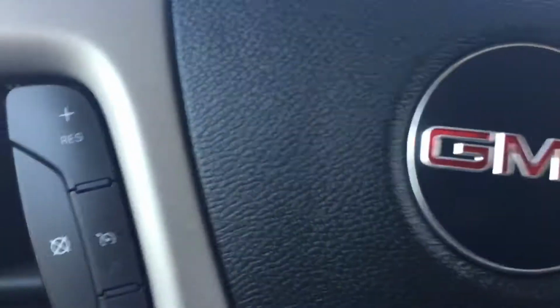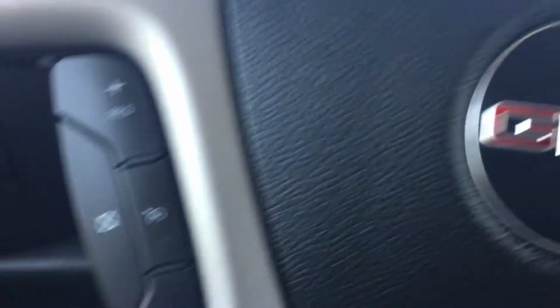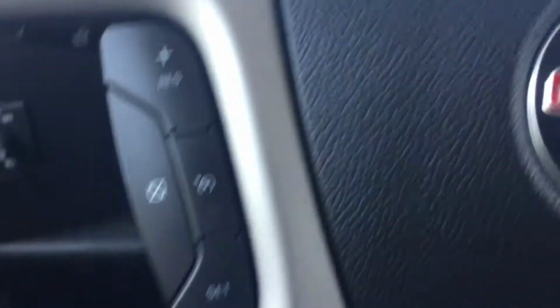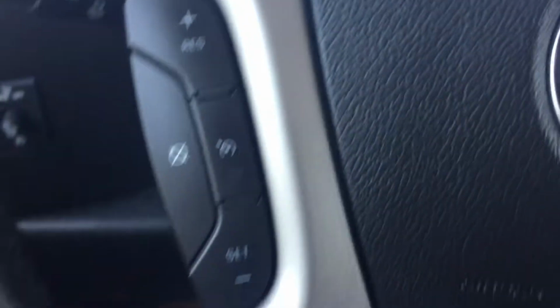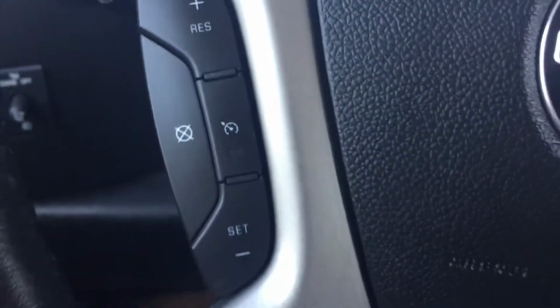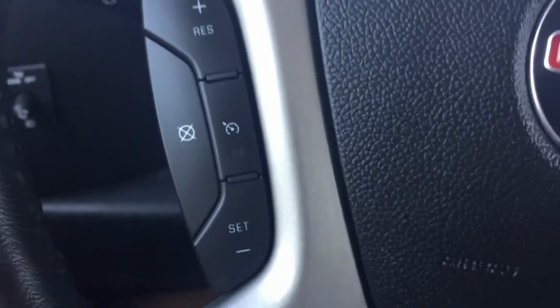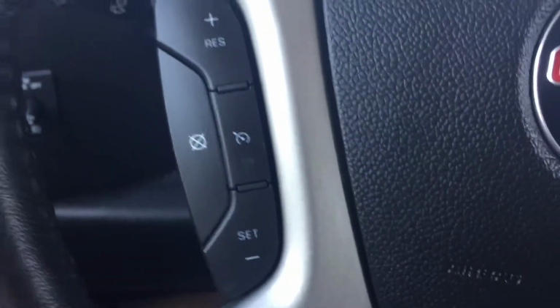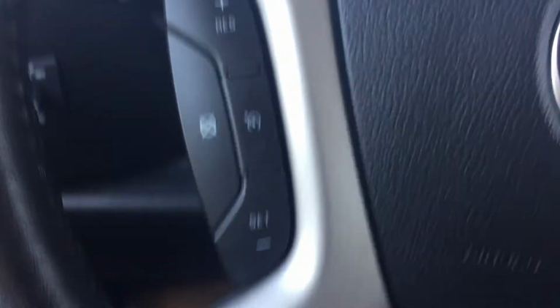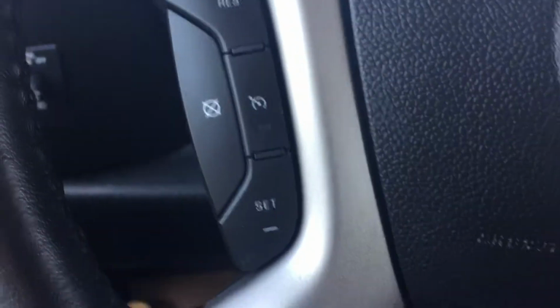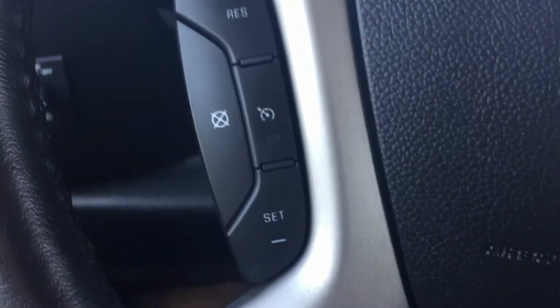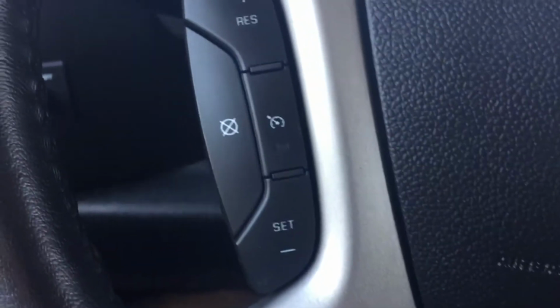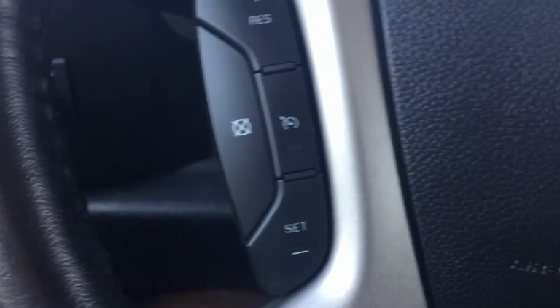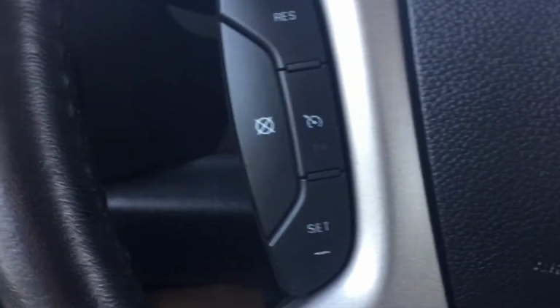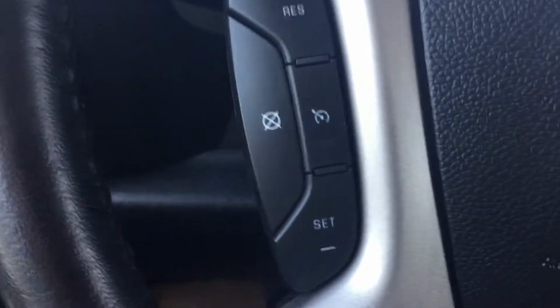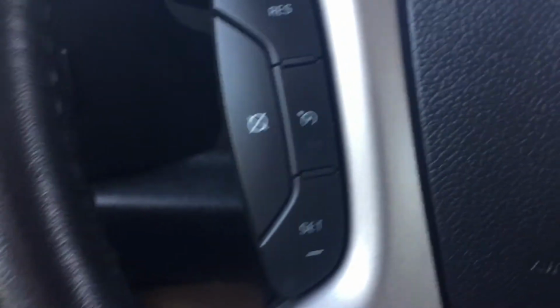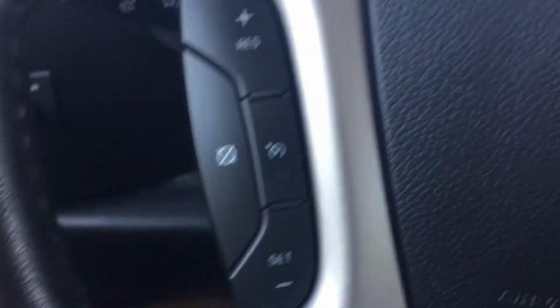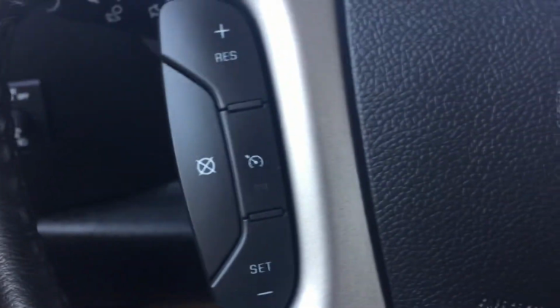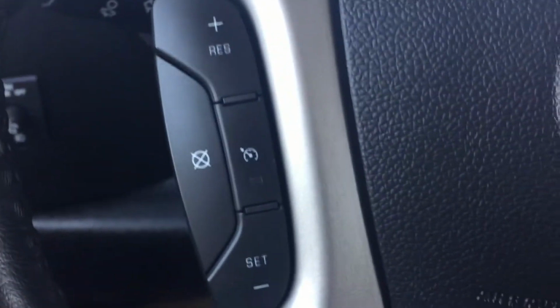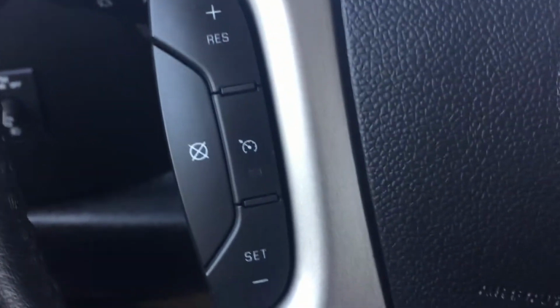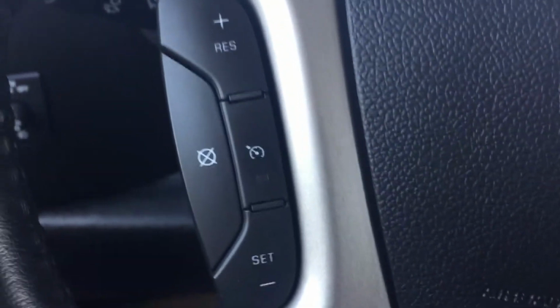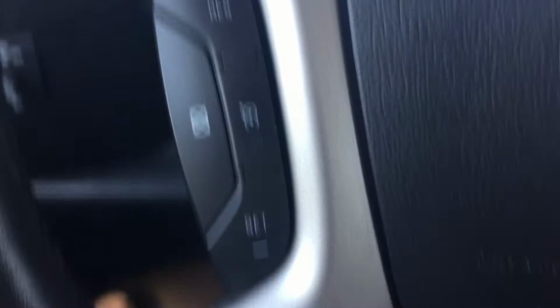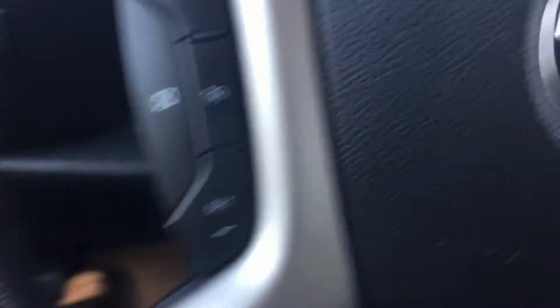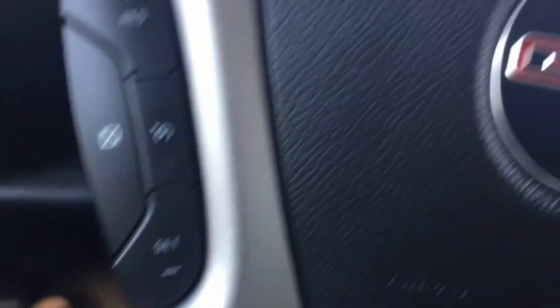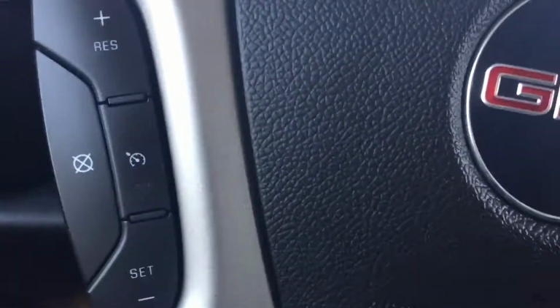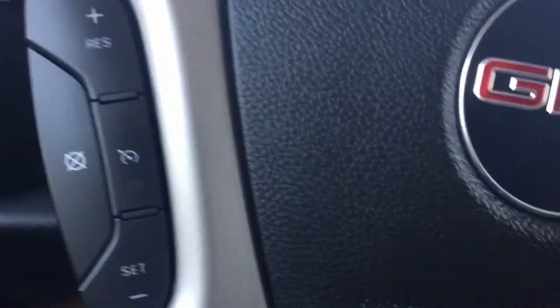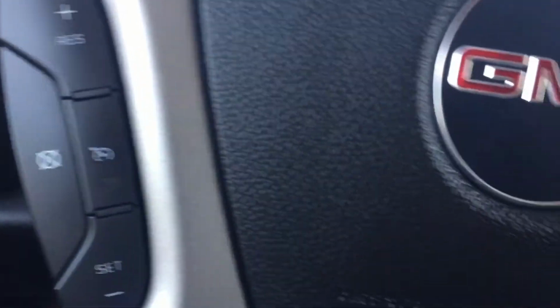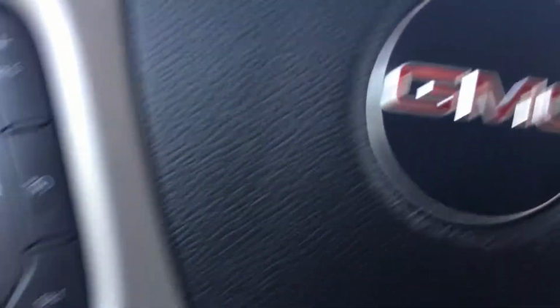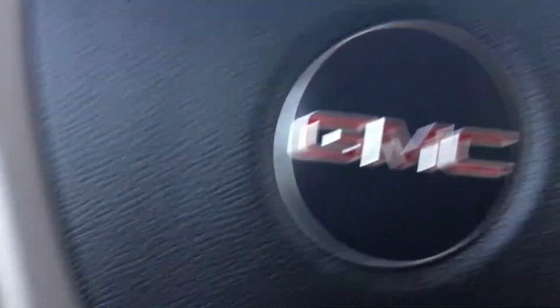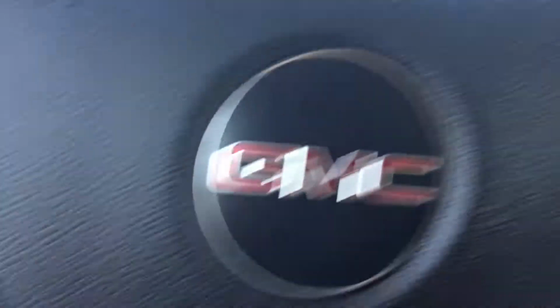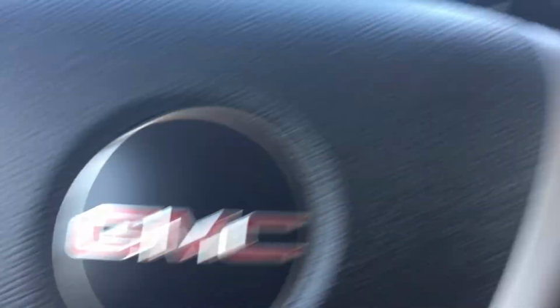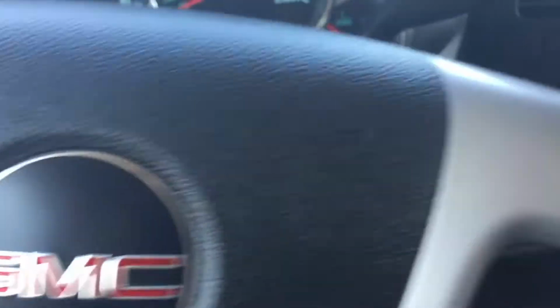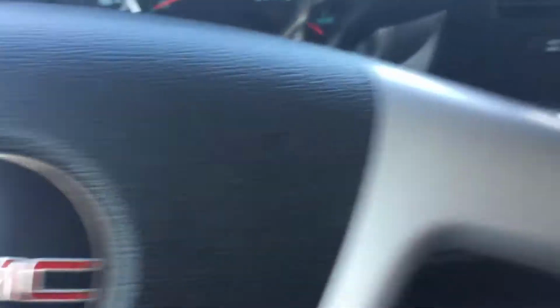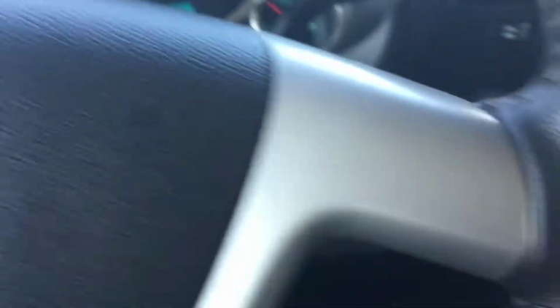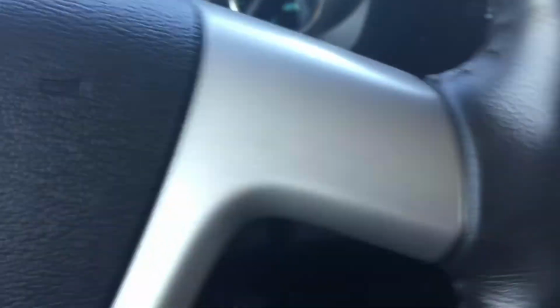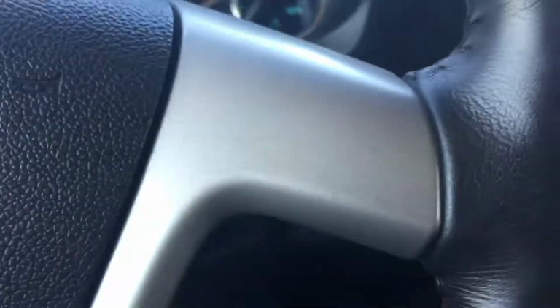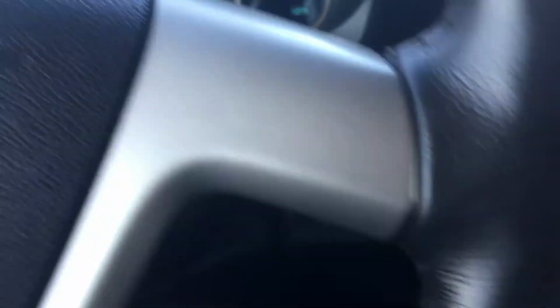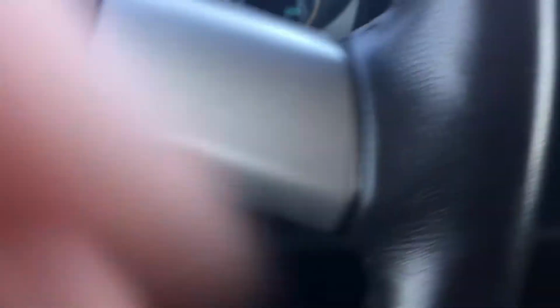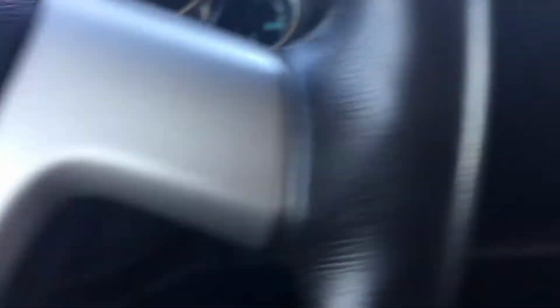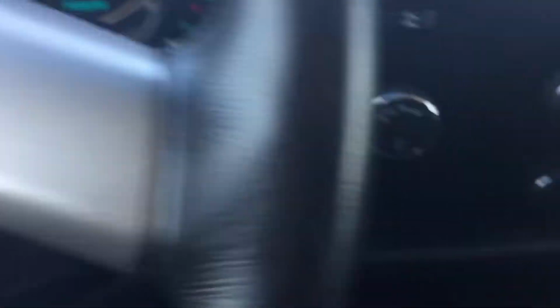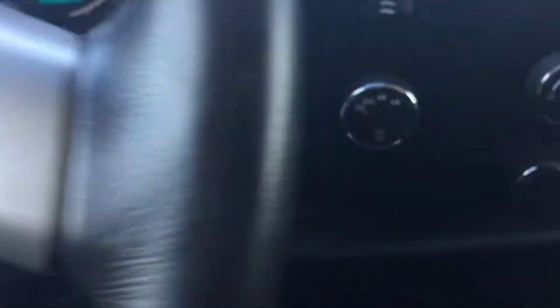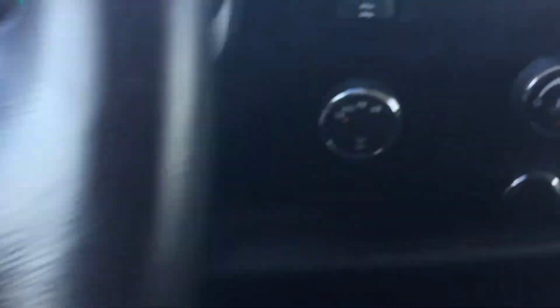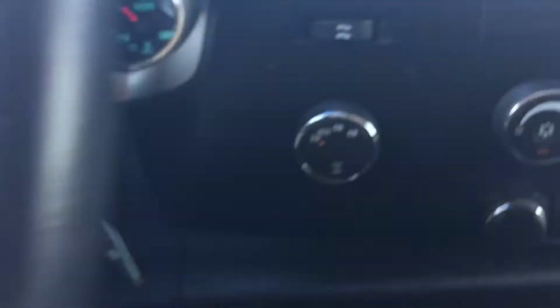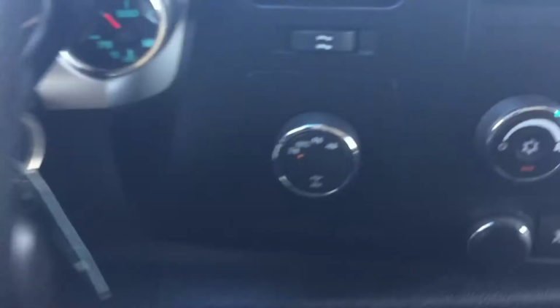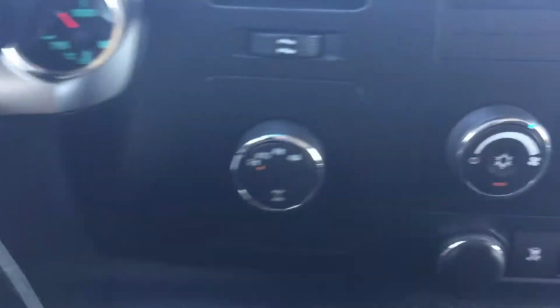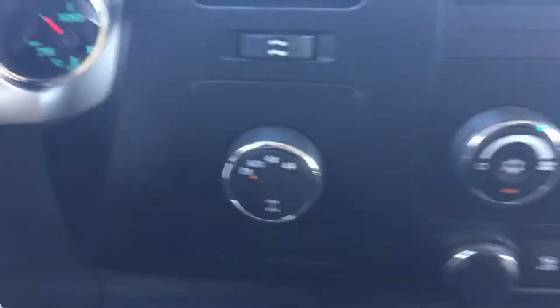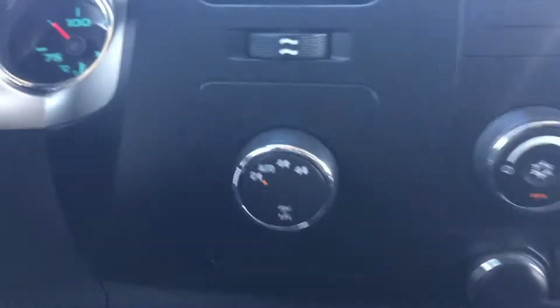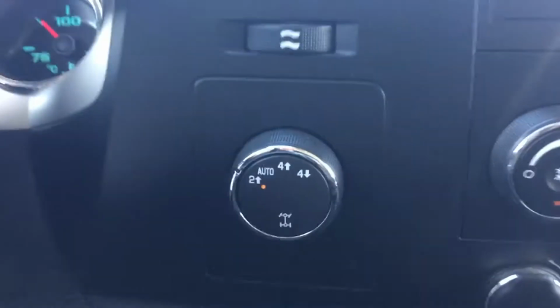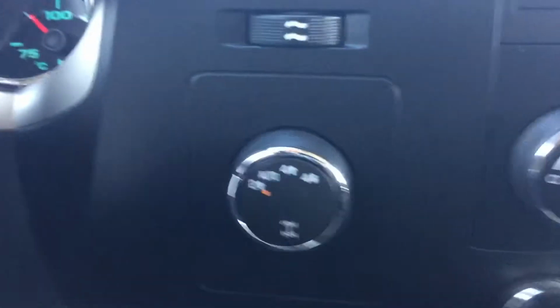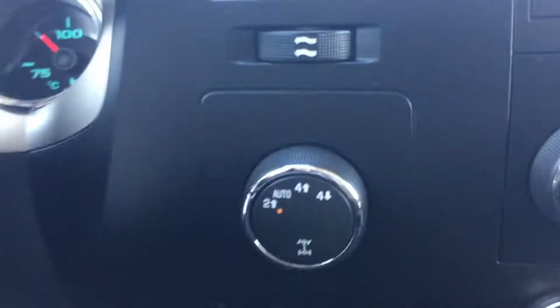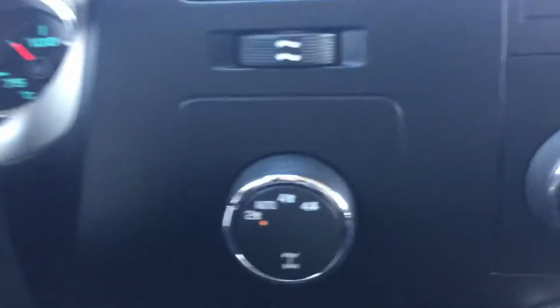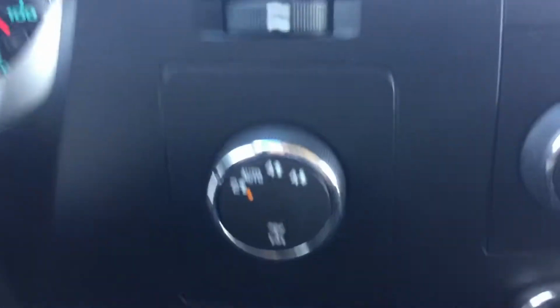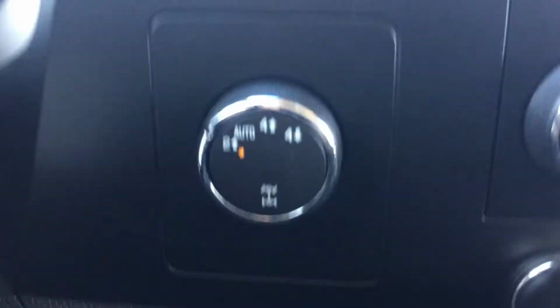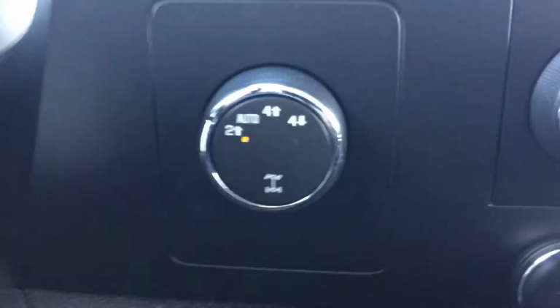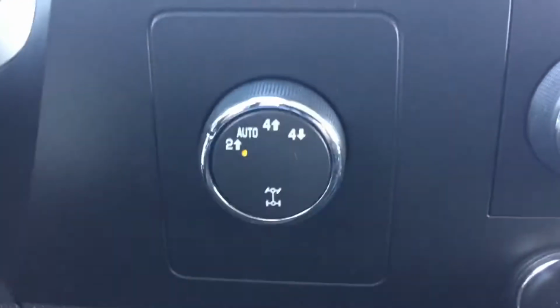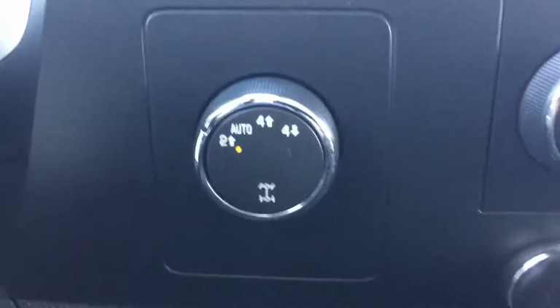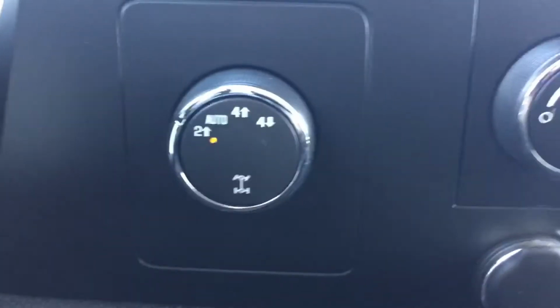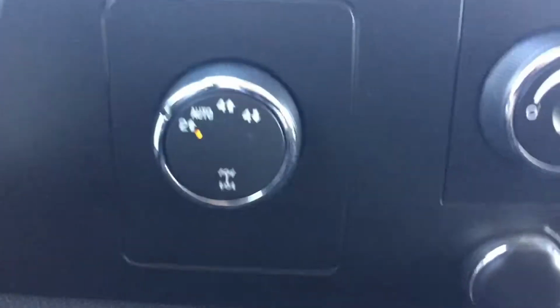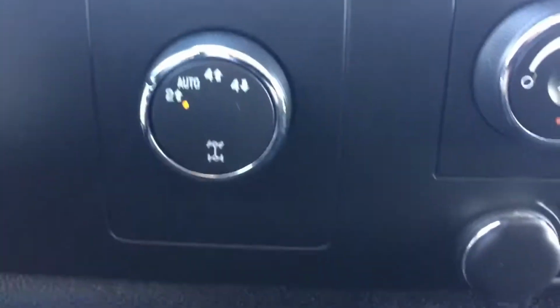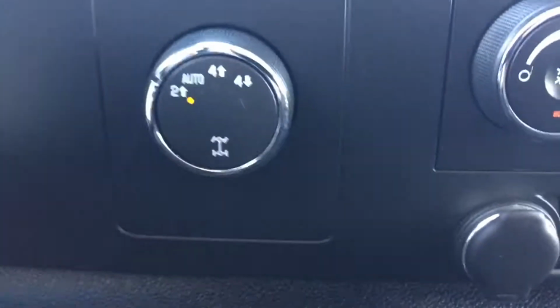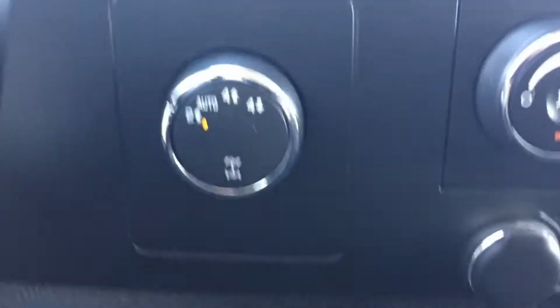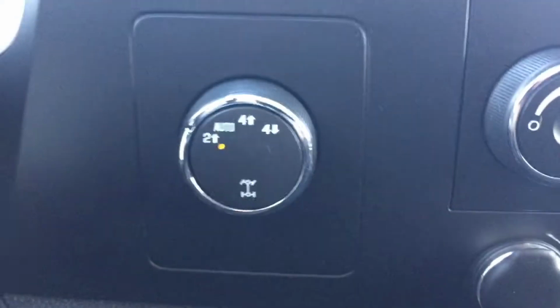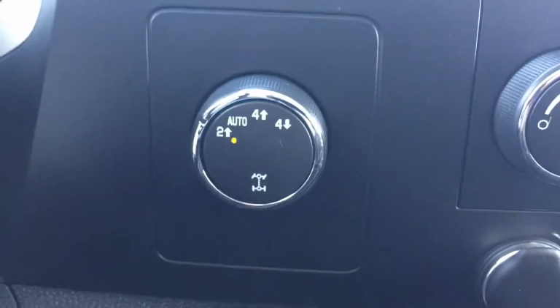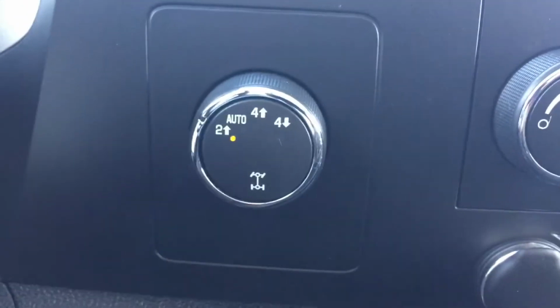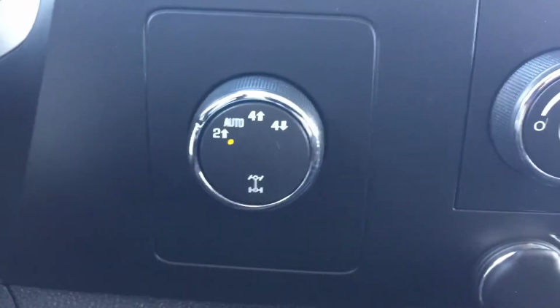On the left of the steering wheel we do have our cruise control, and to the right of the steering wheel we have our four-wheel drive control.